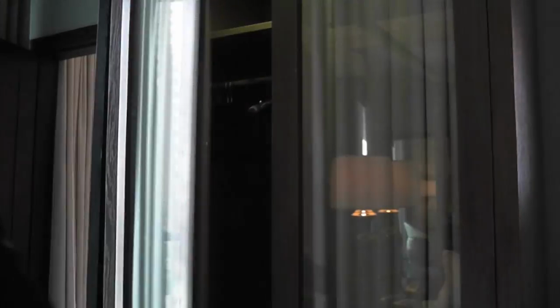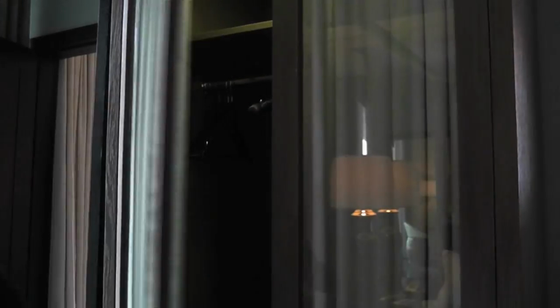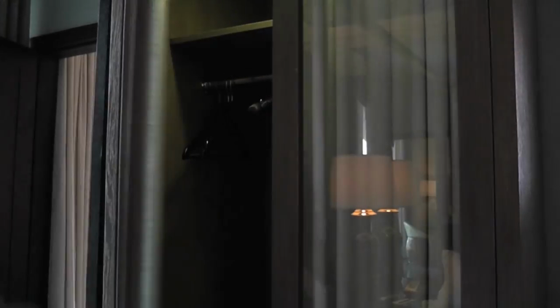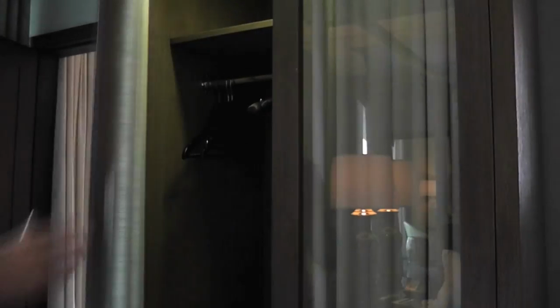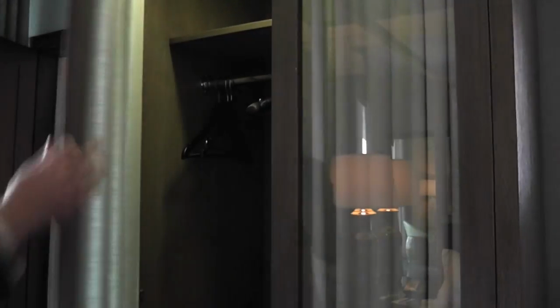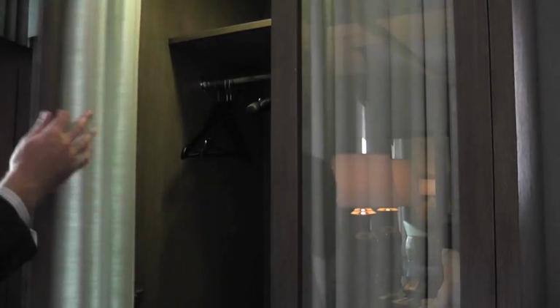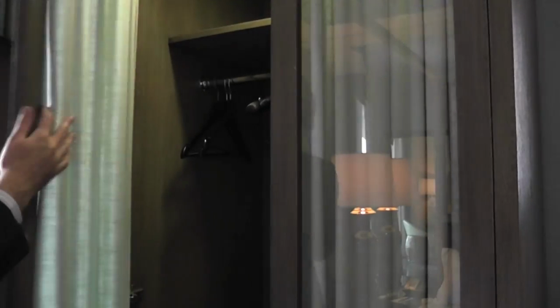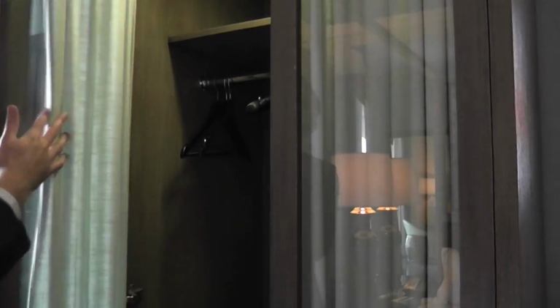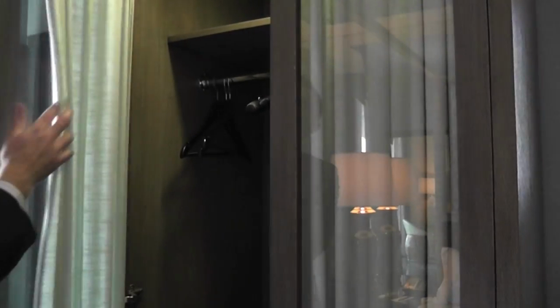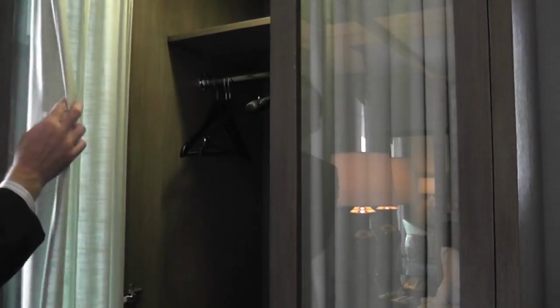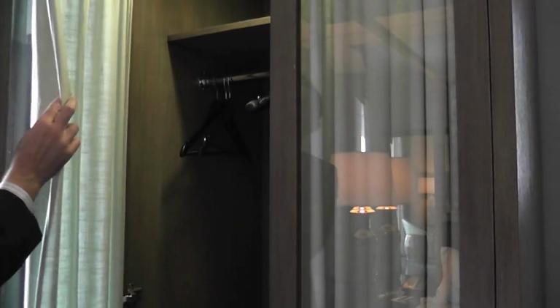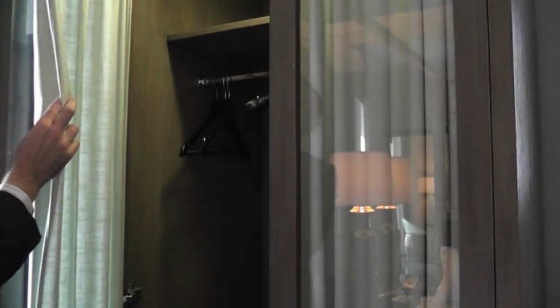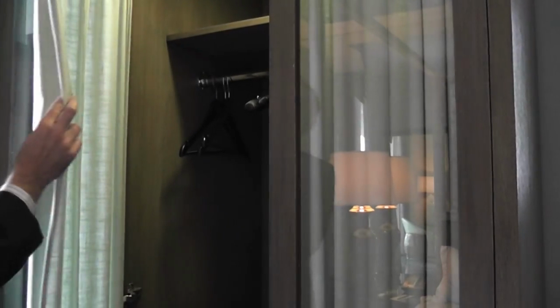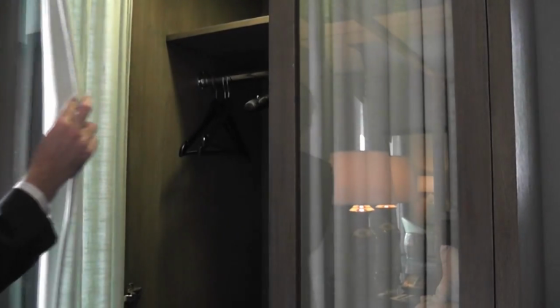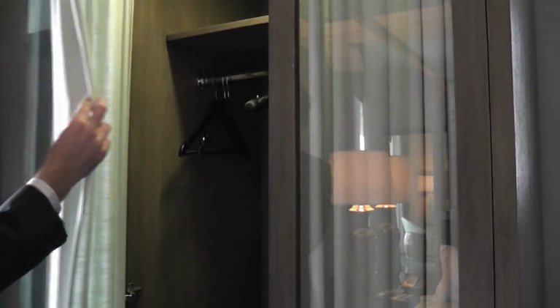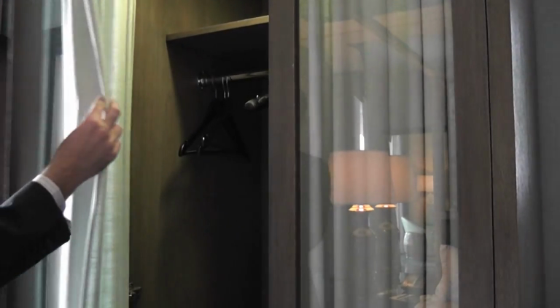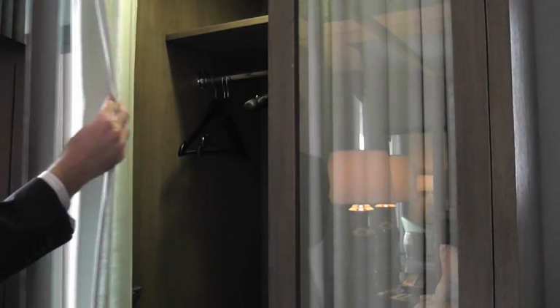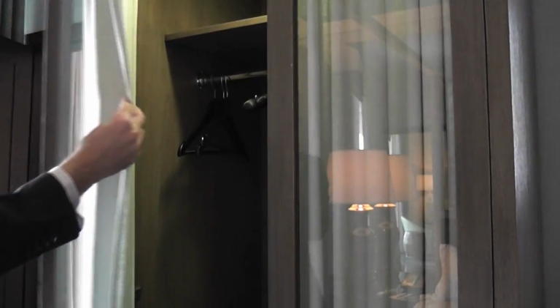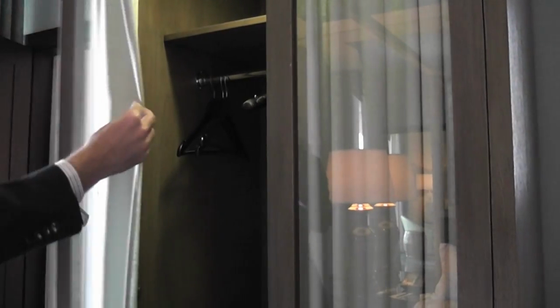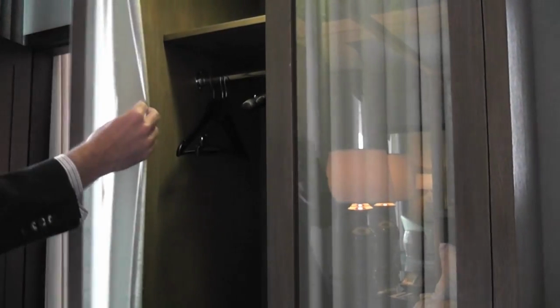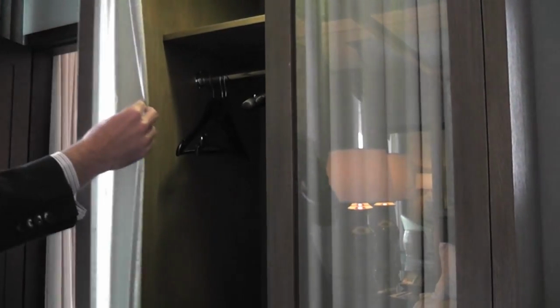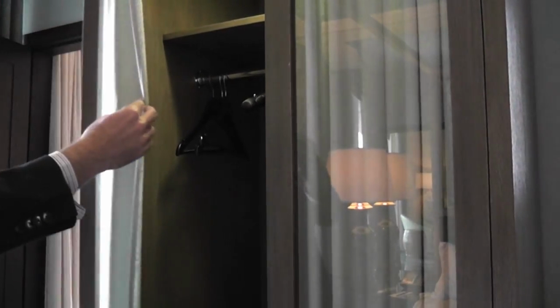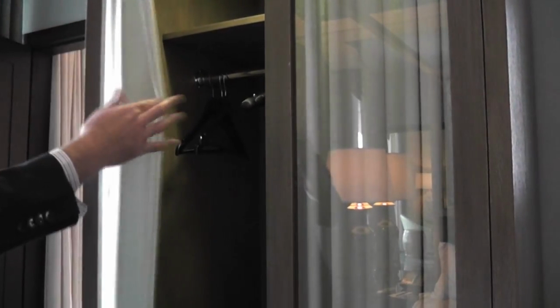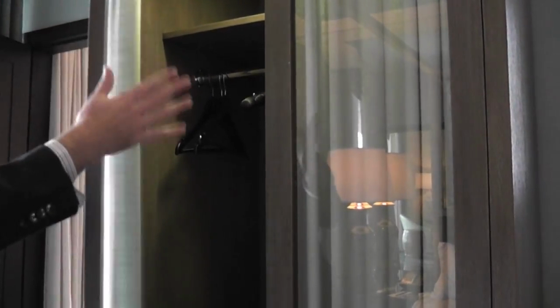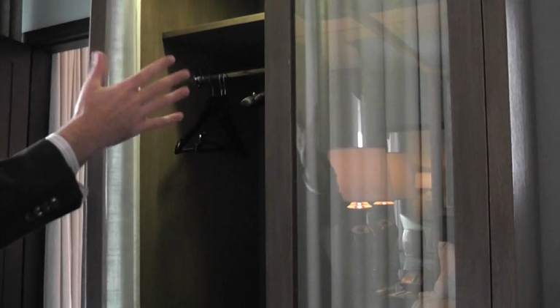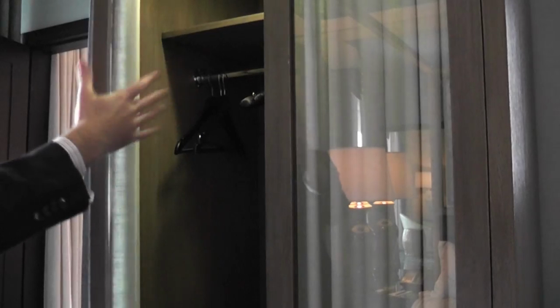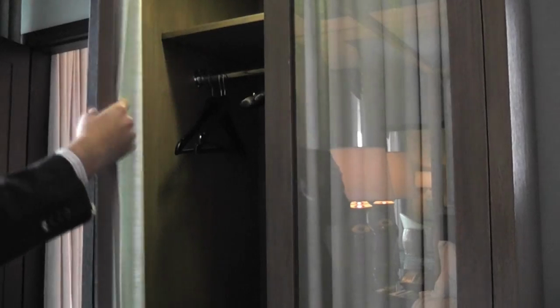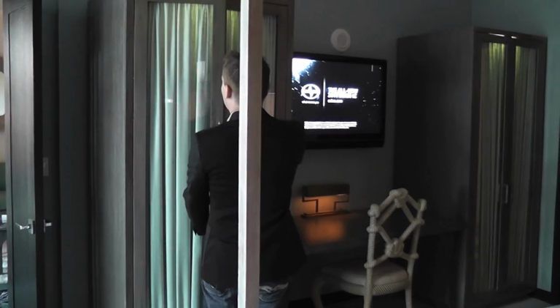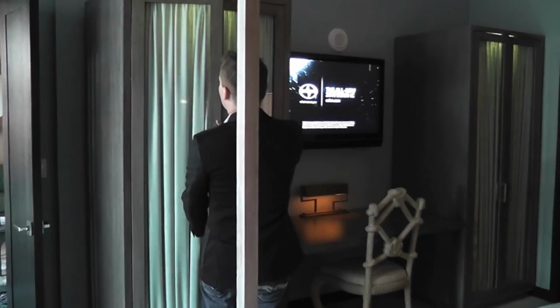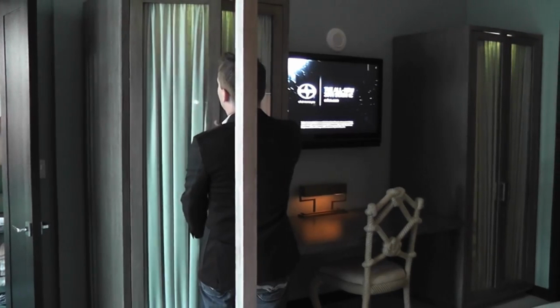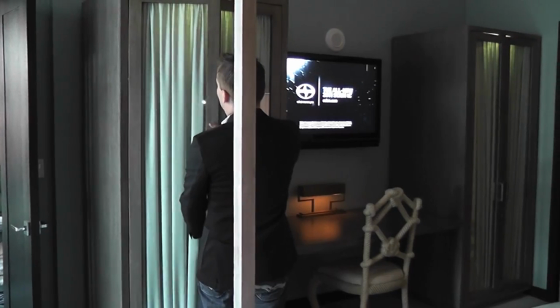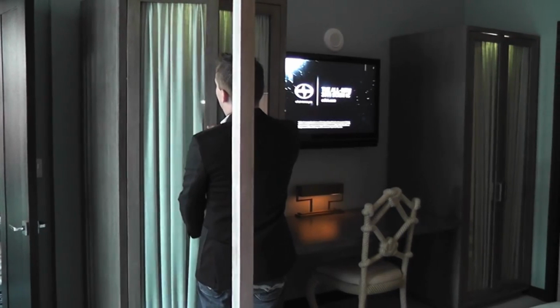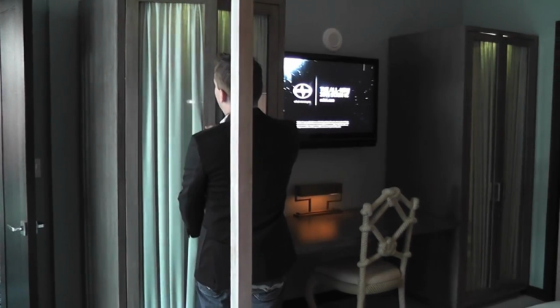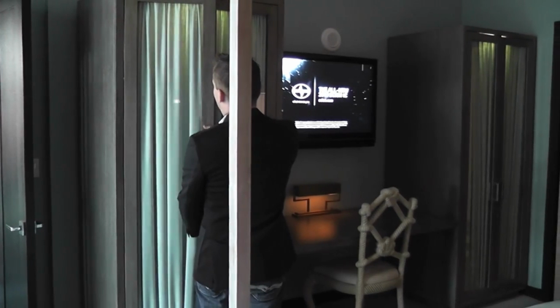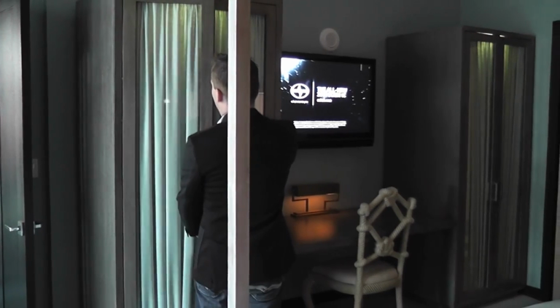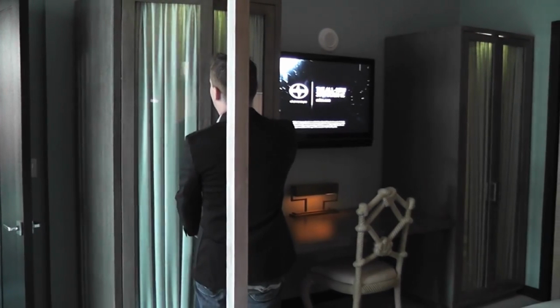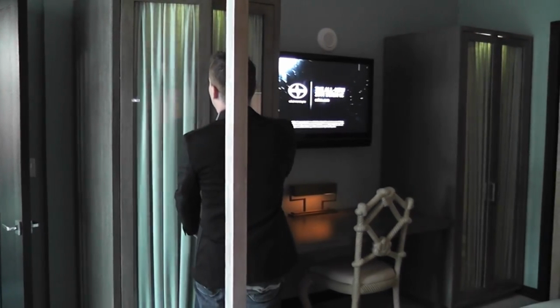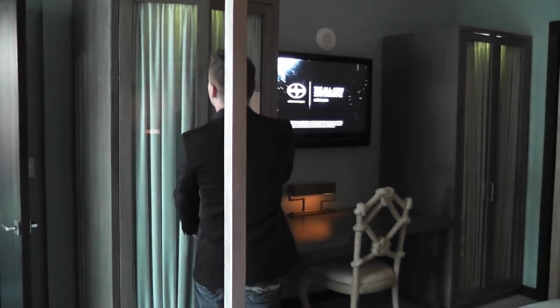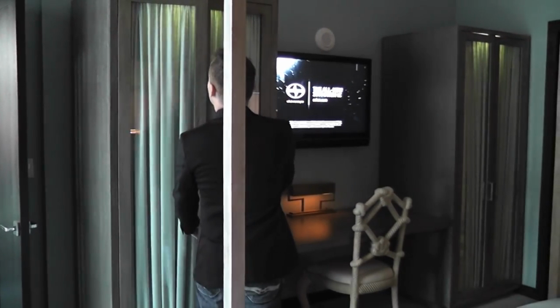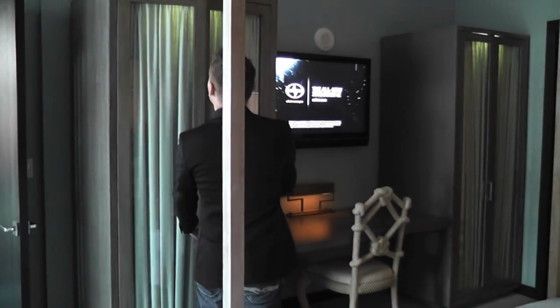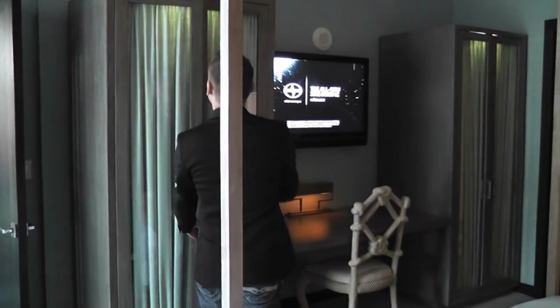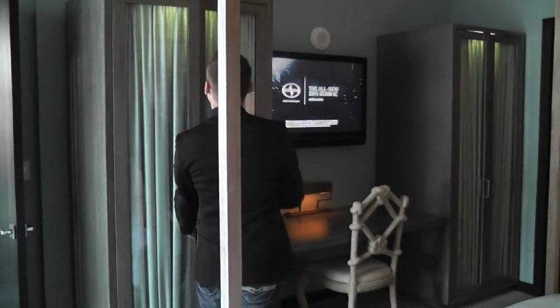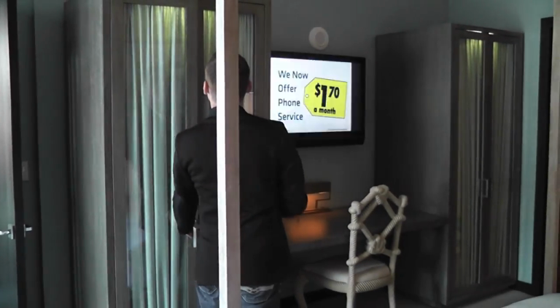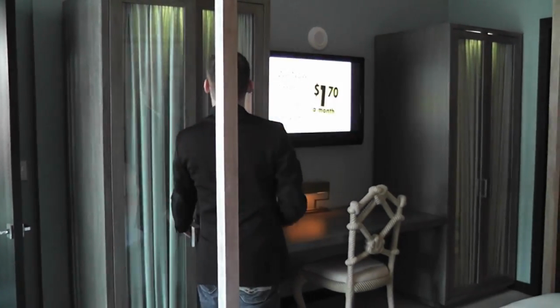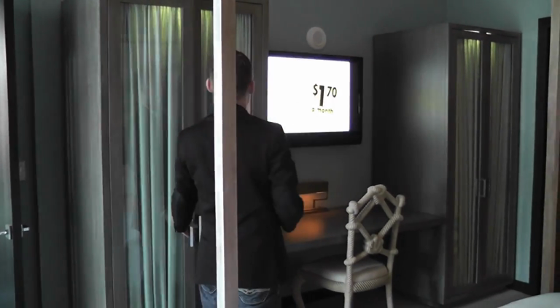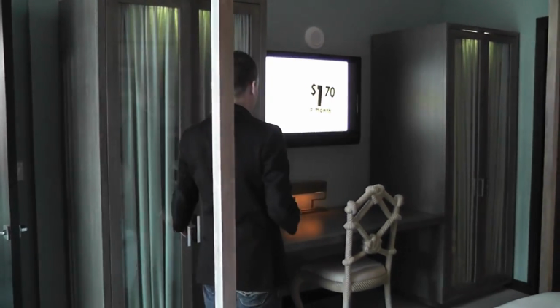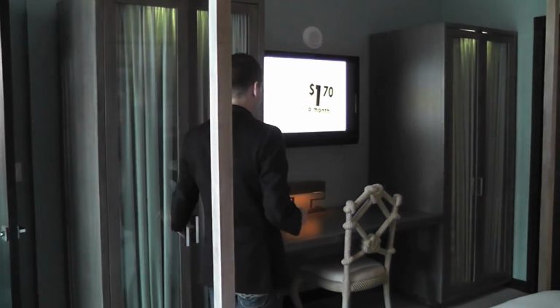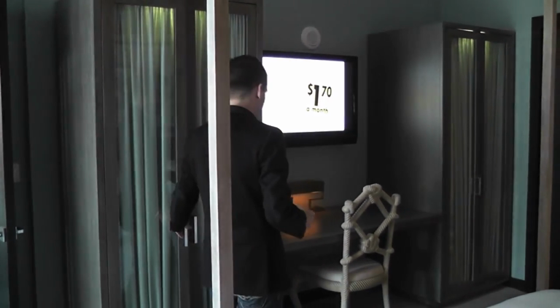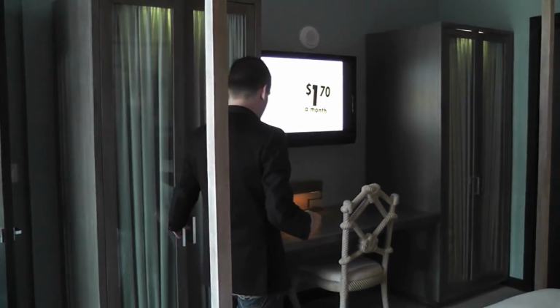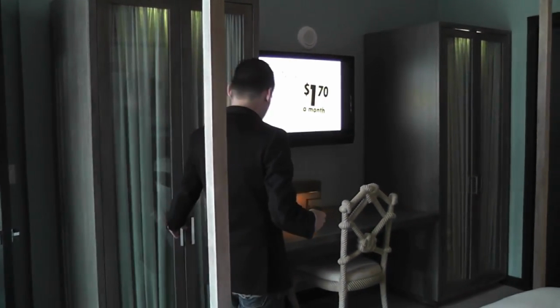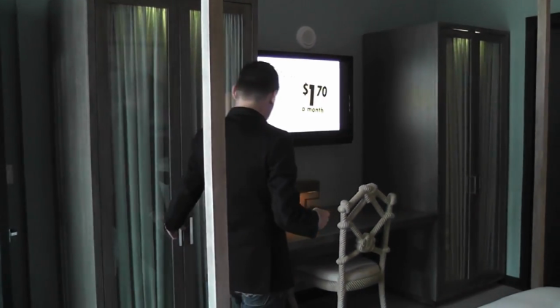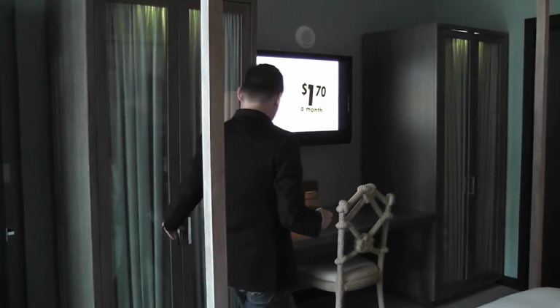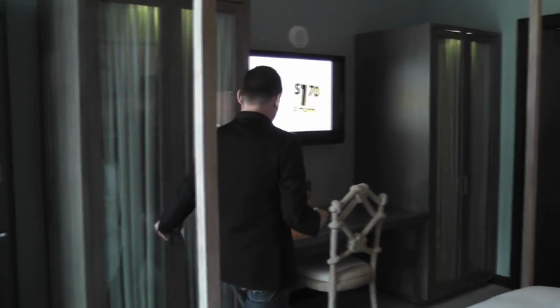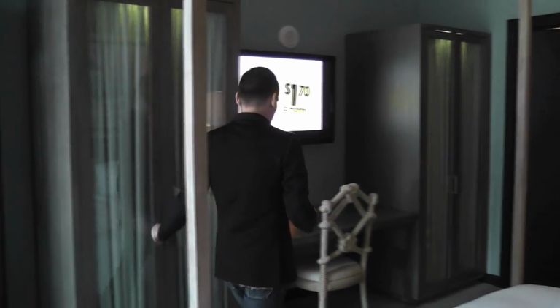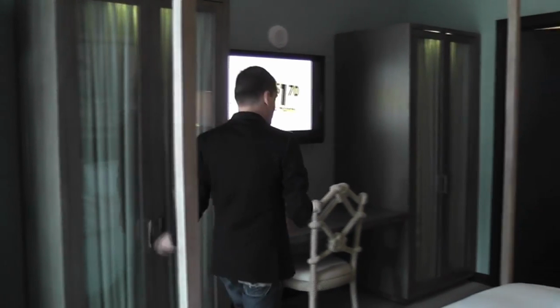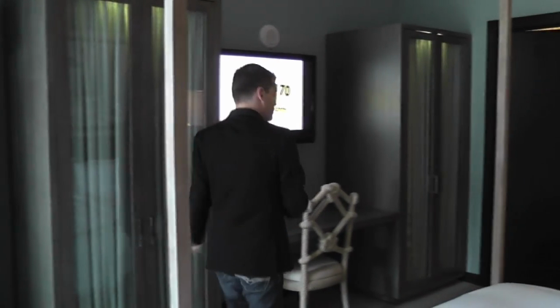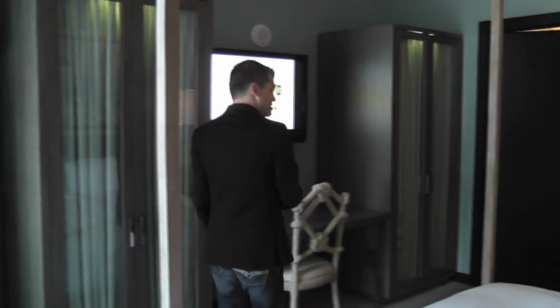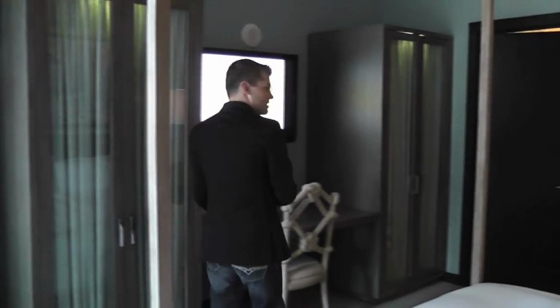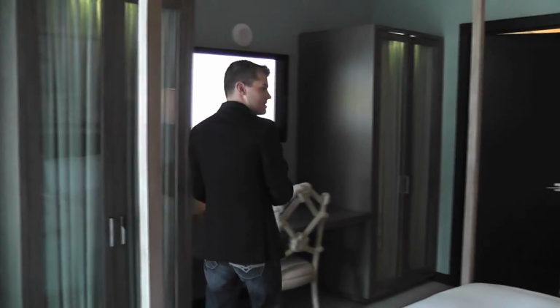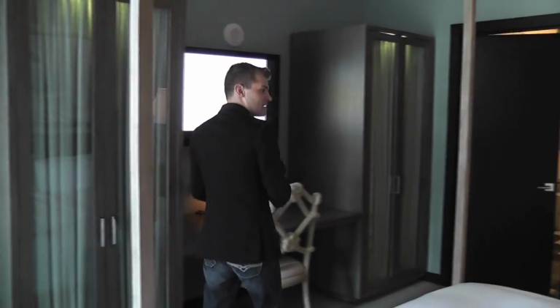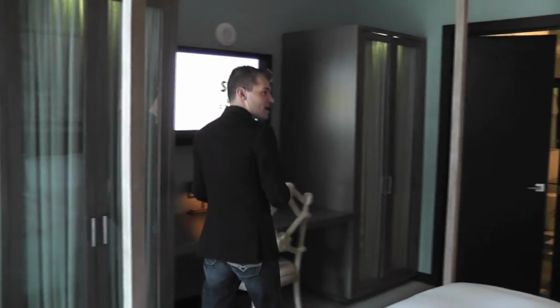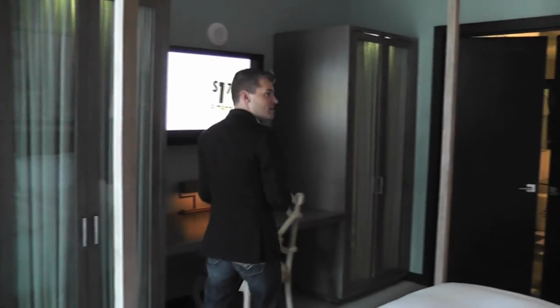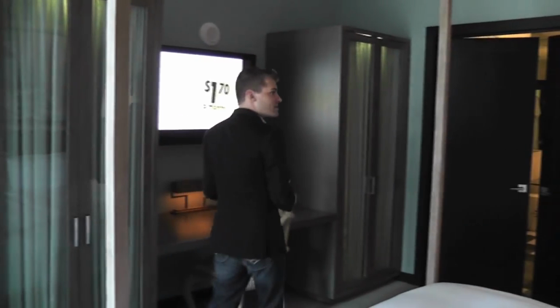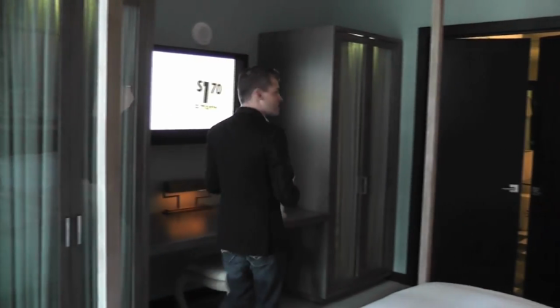A nice wardrobe, and they put a curtain behind that glass — how great is that? And there's a built-in desk as well.